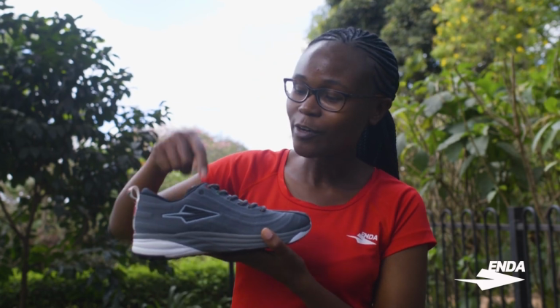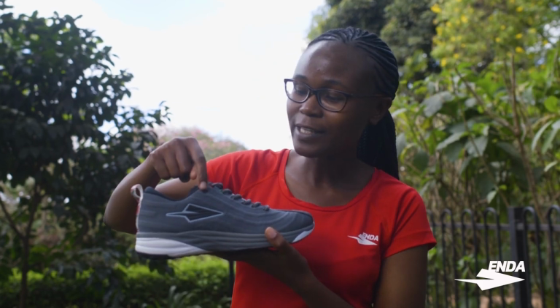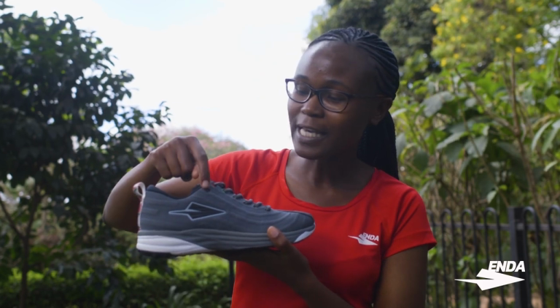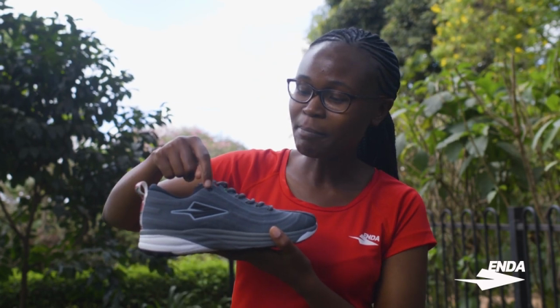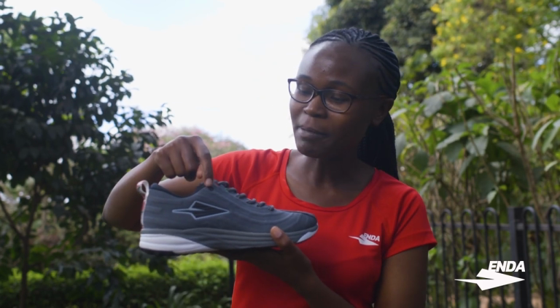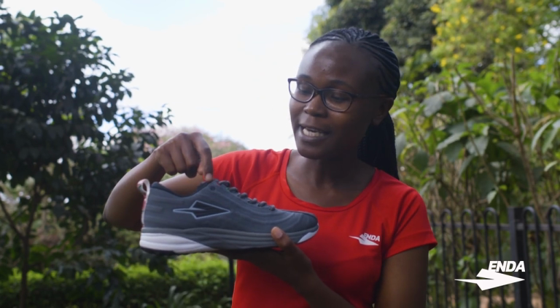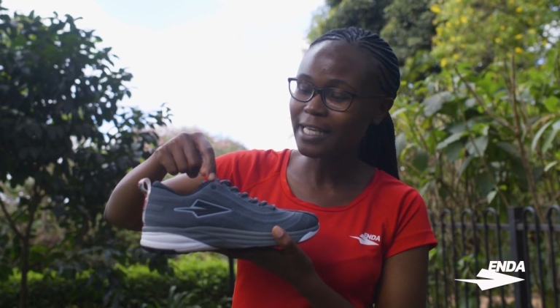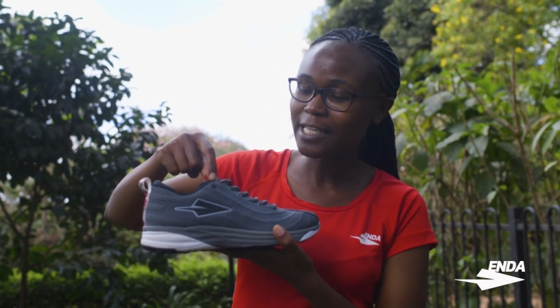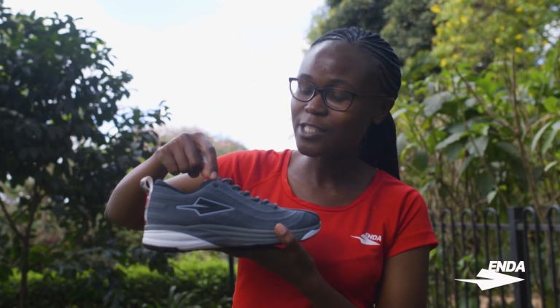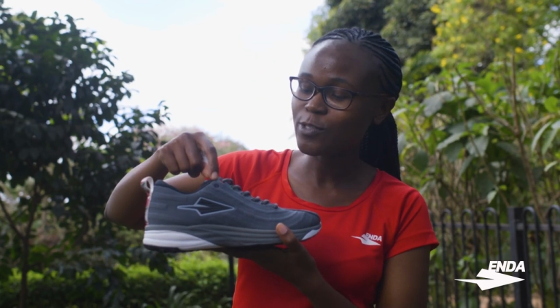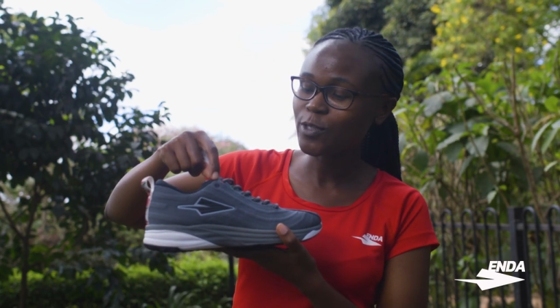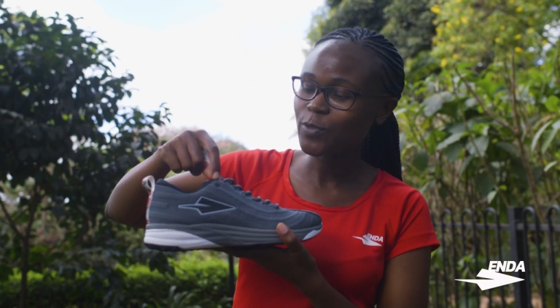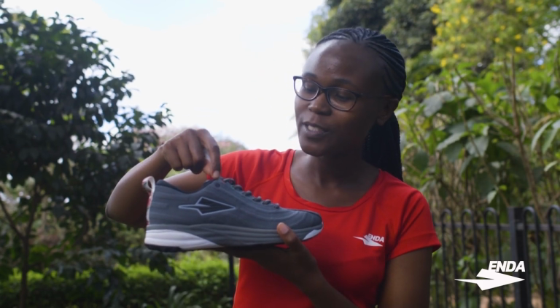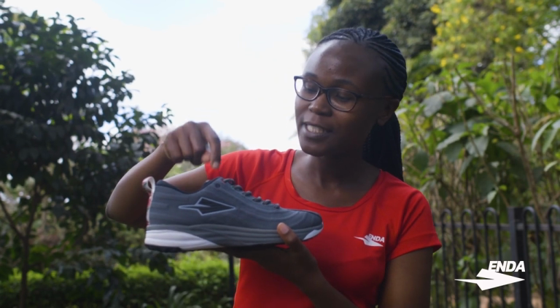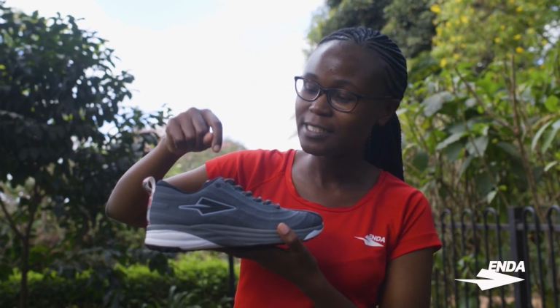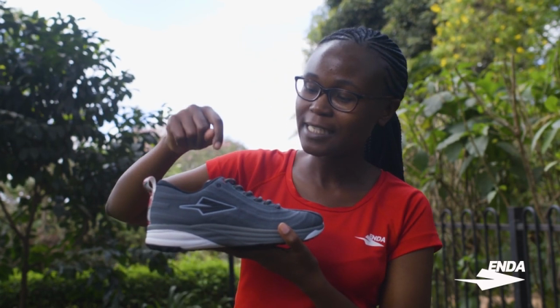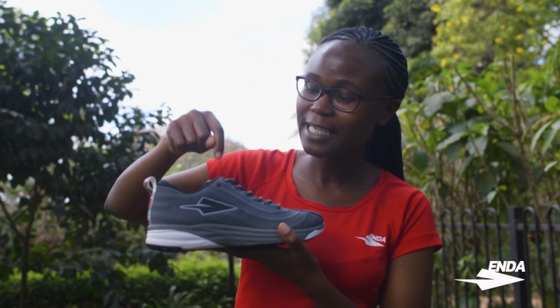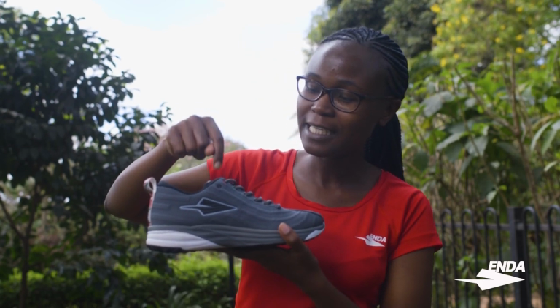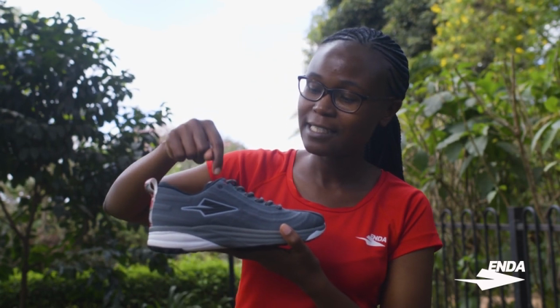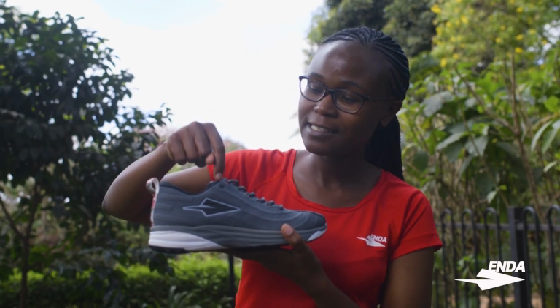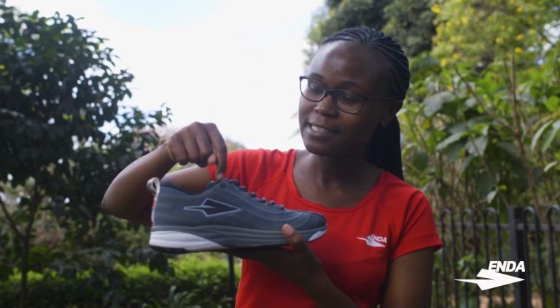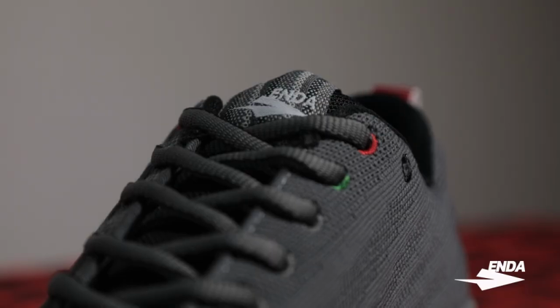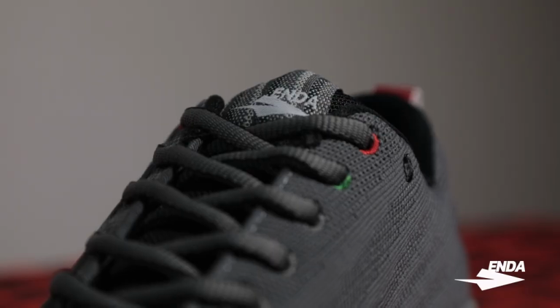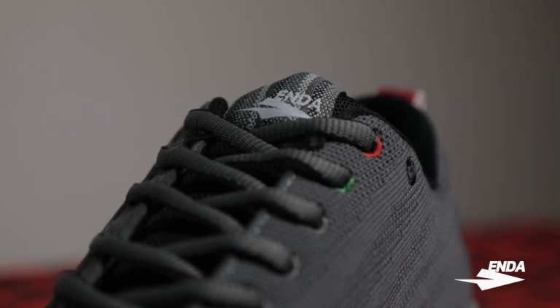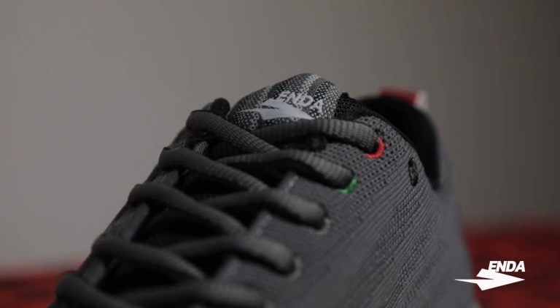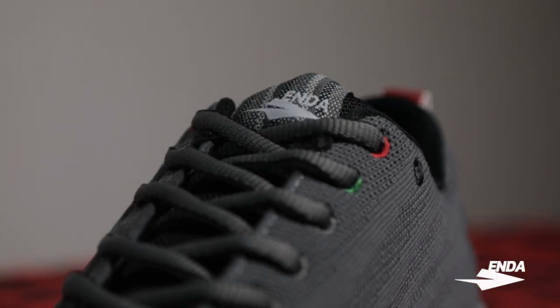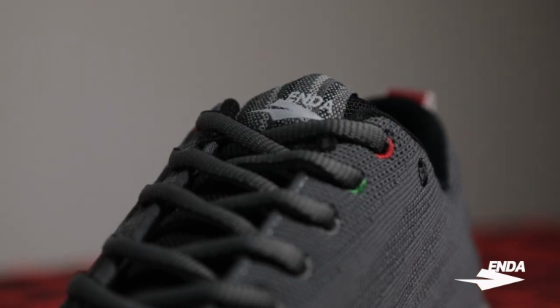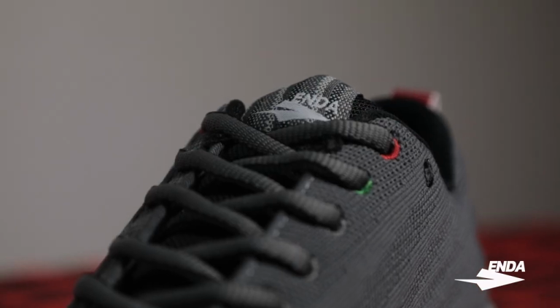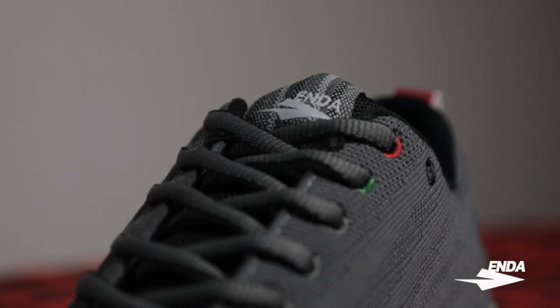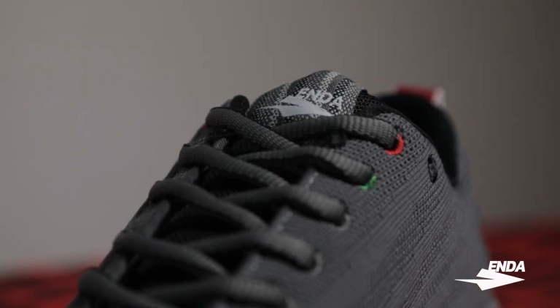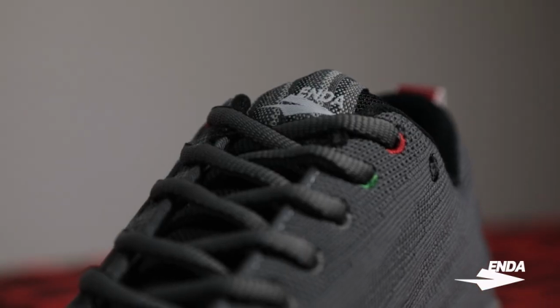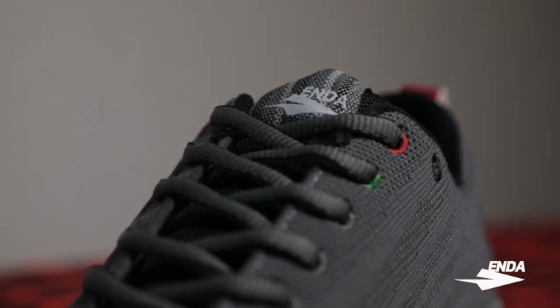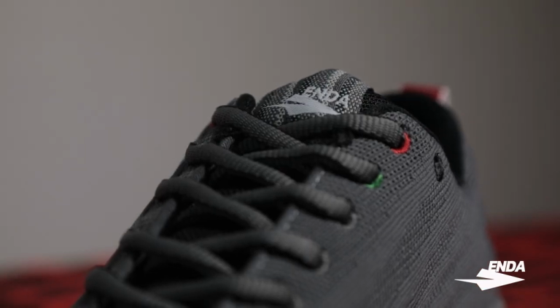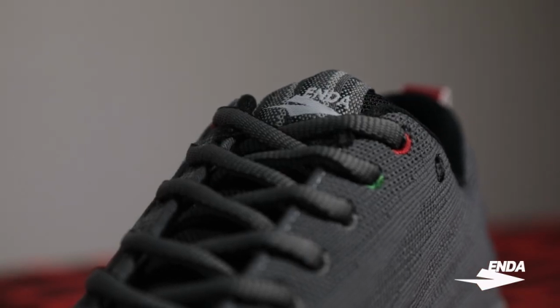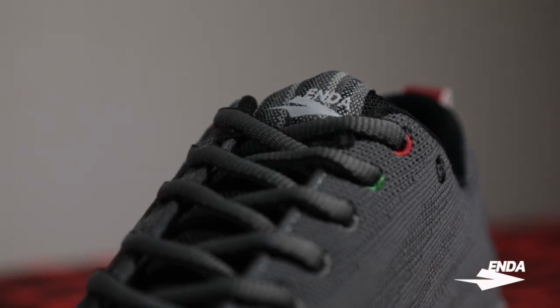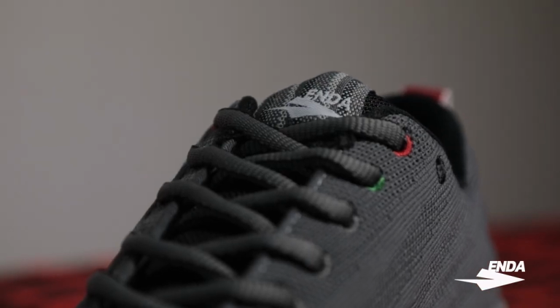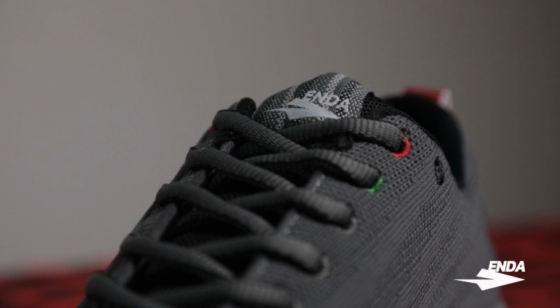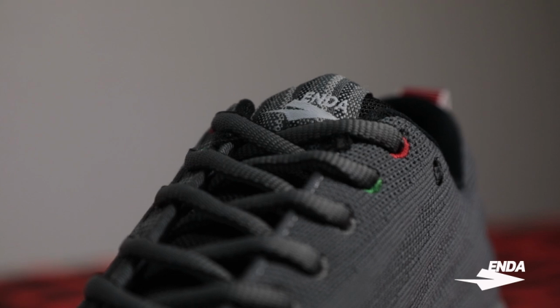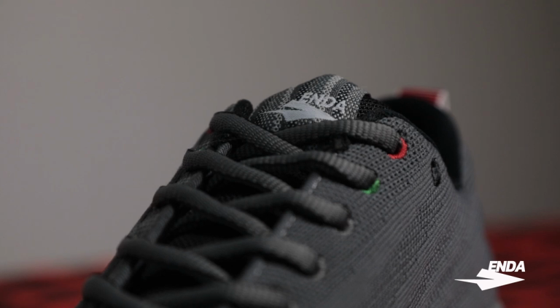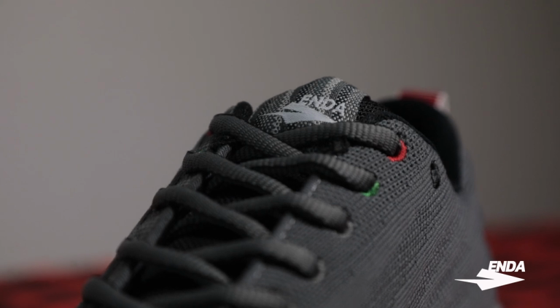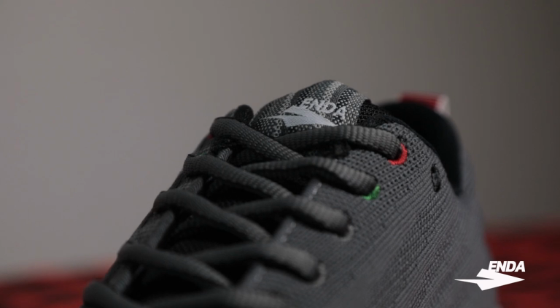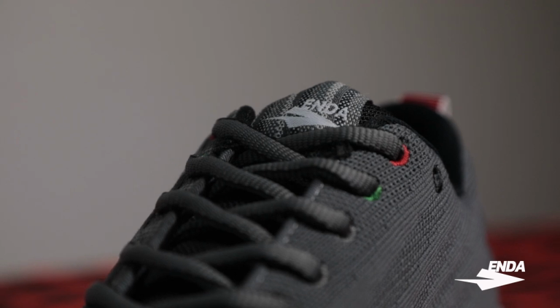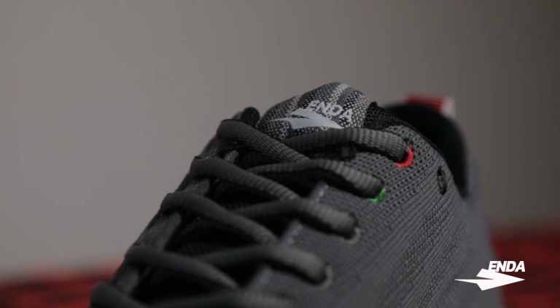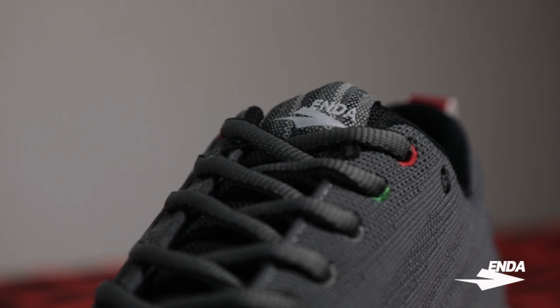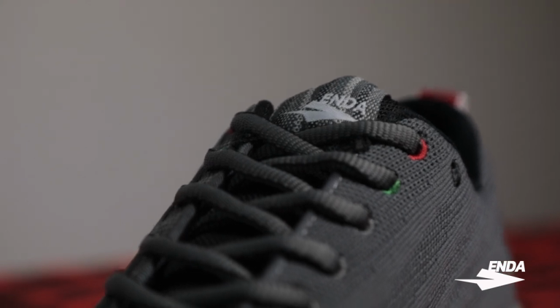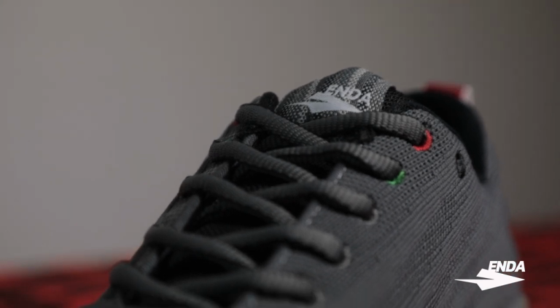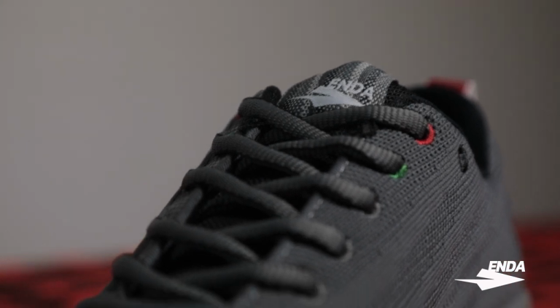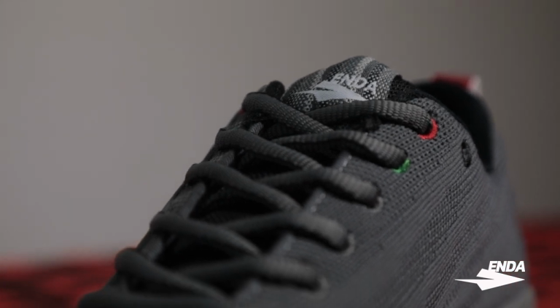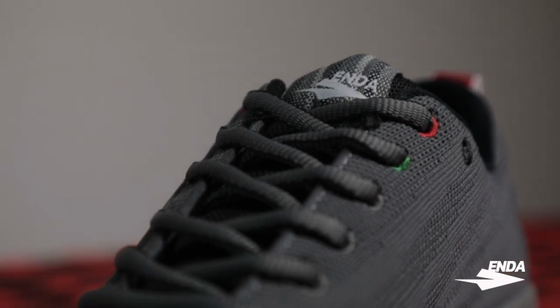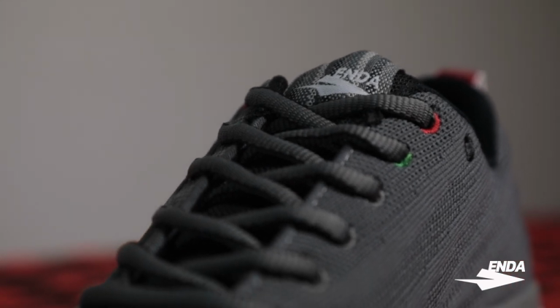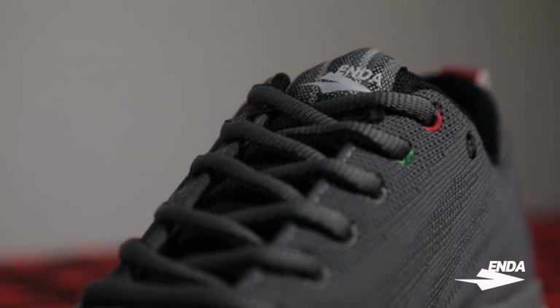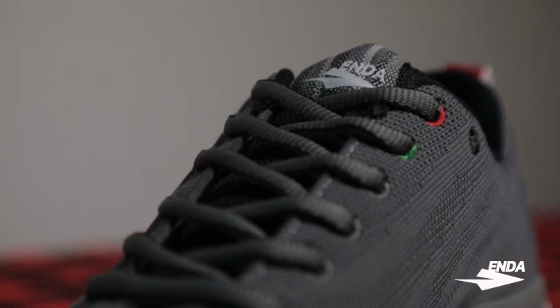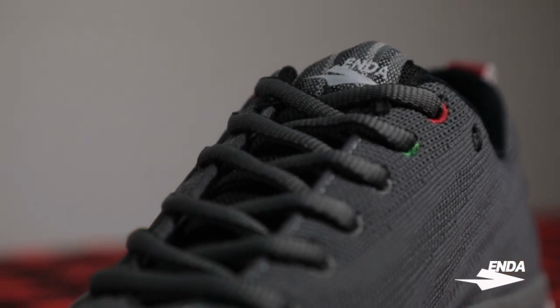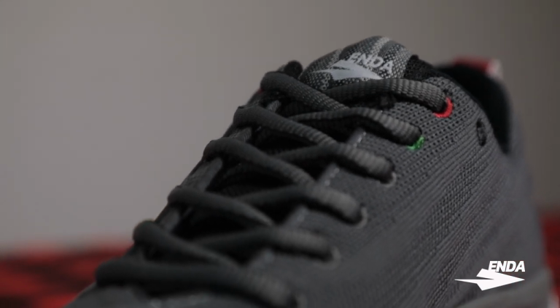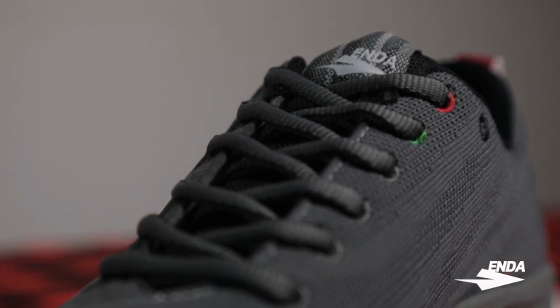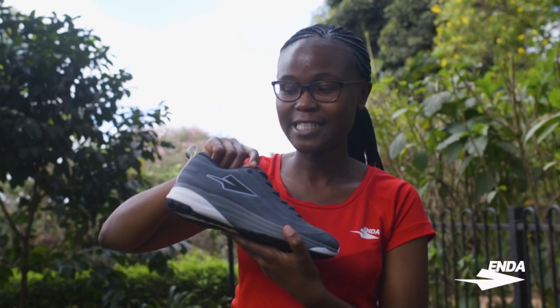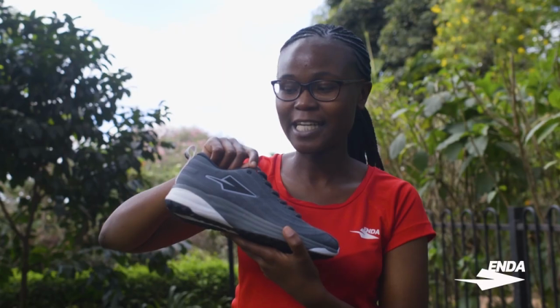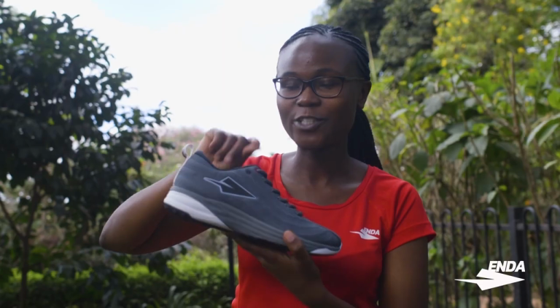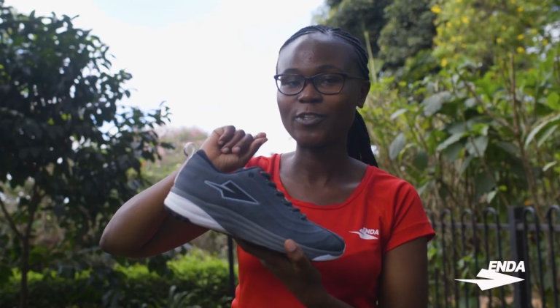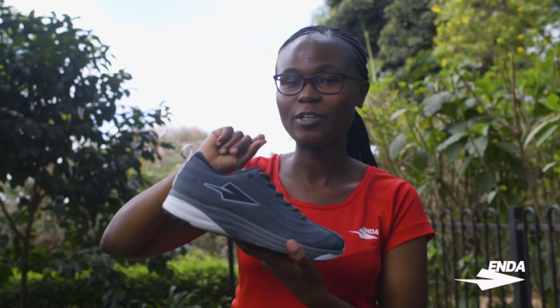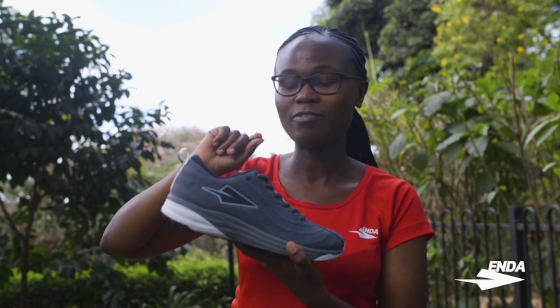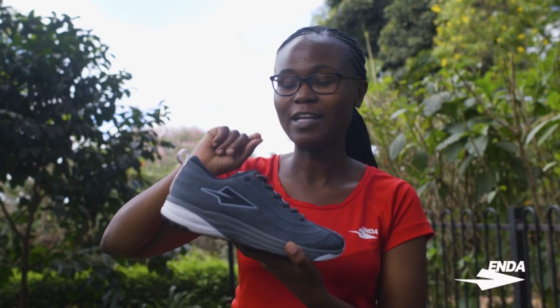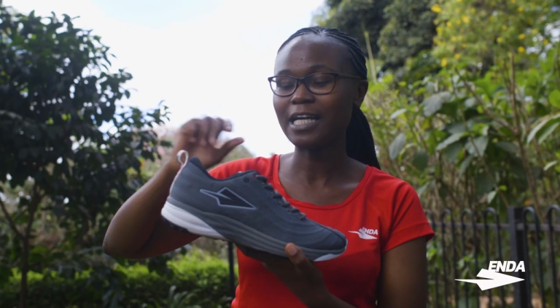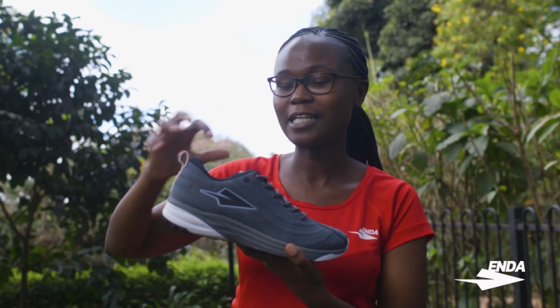Third, on the upper eyelets, you'll notice the colors are black, red, and green — these are inspired by Kenya's national flag.